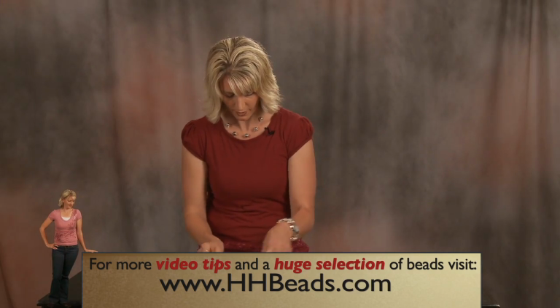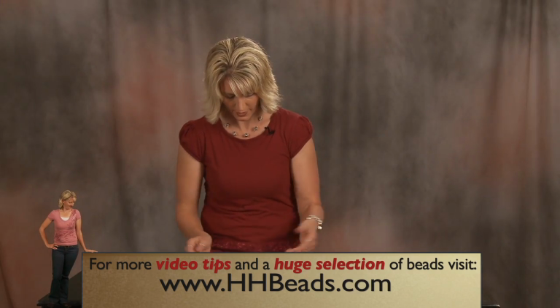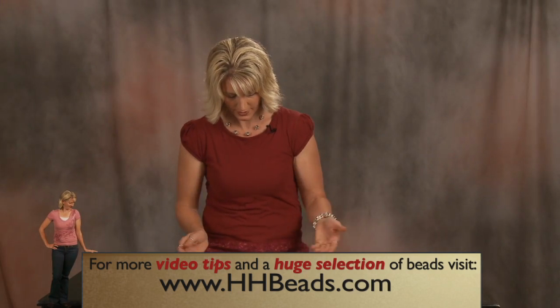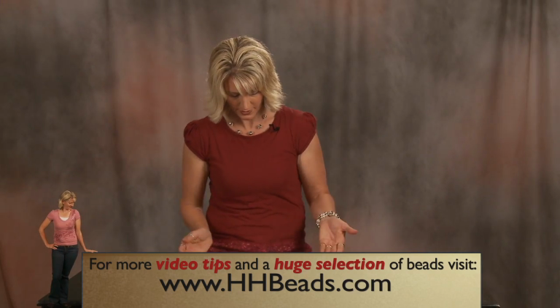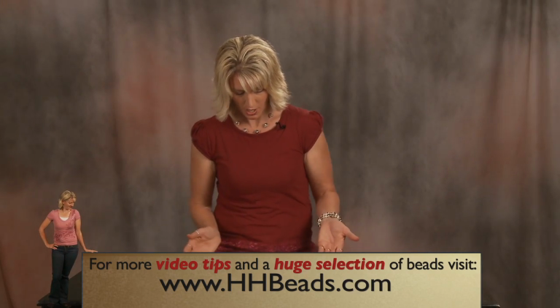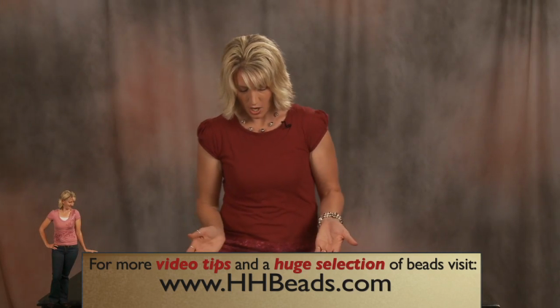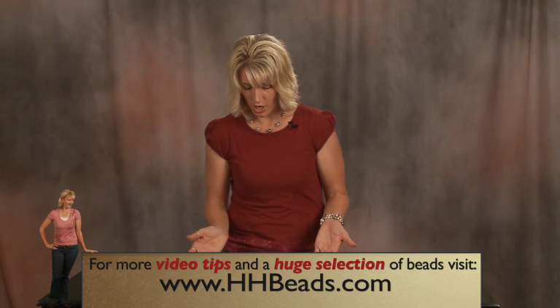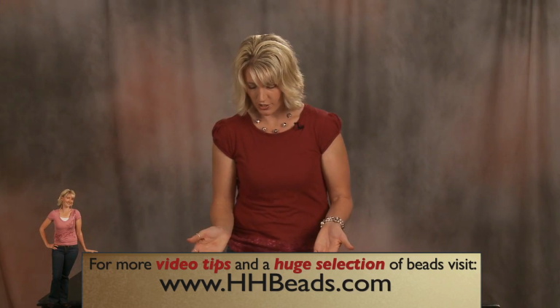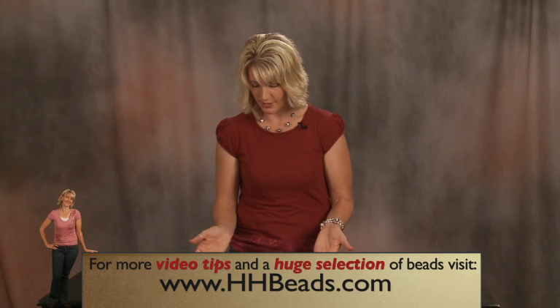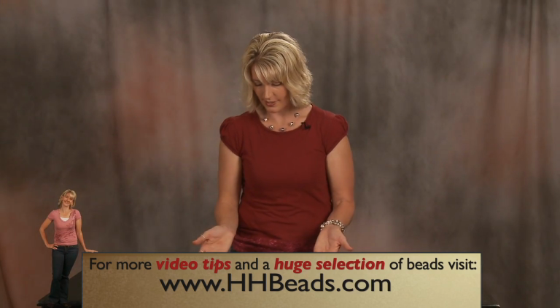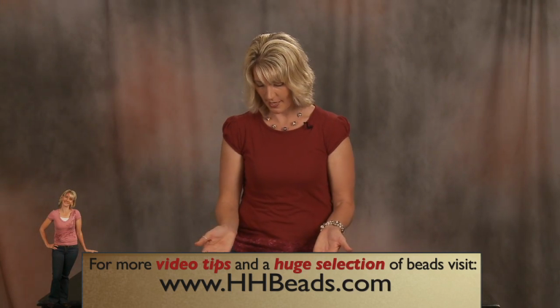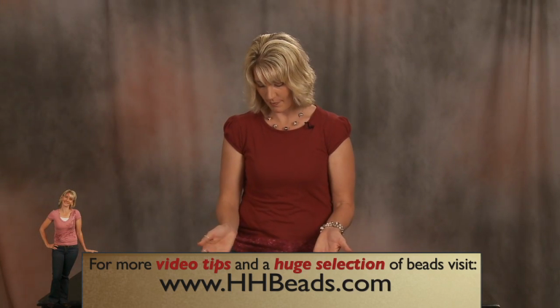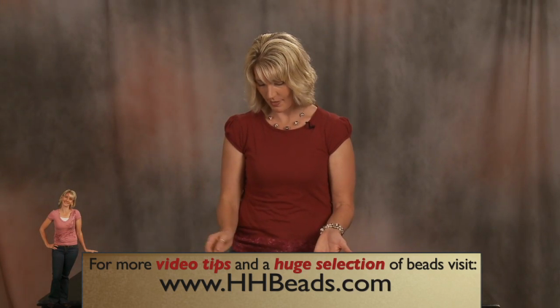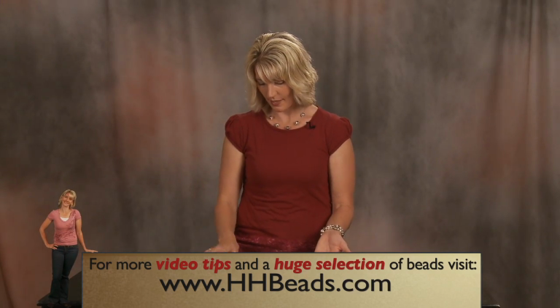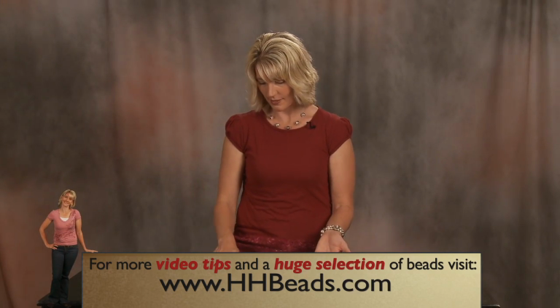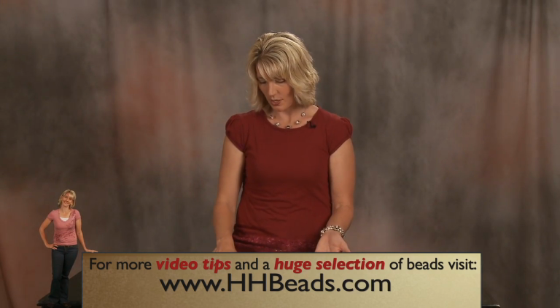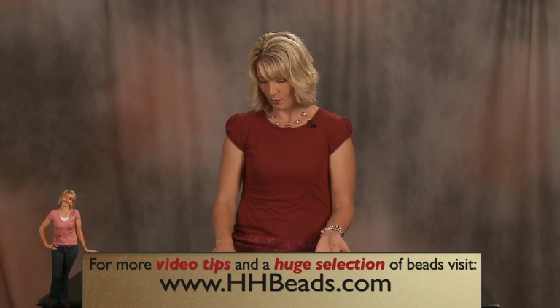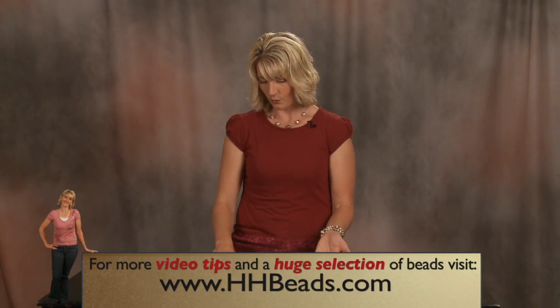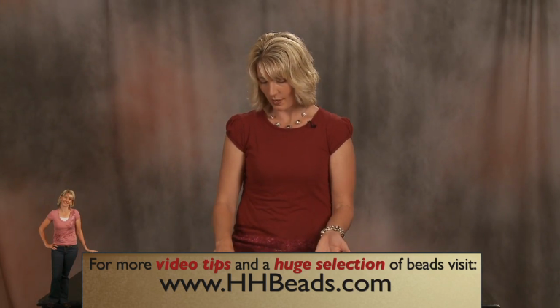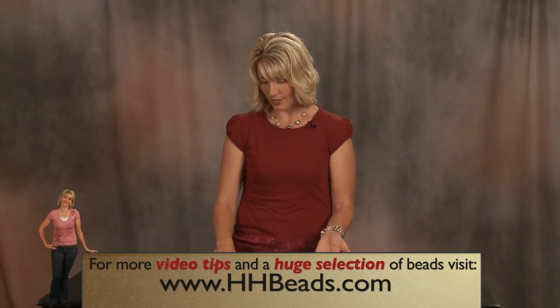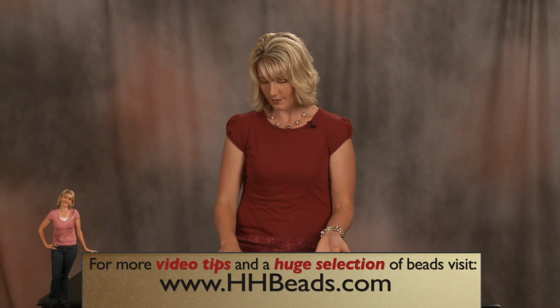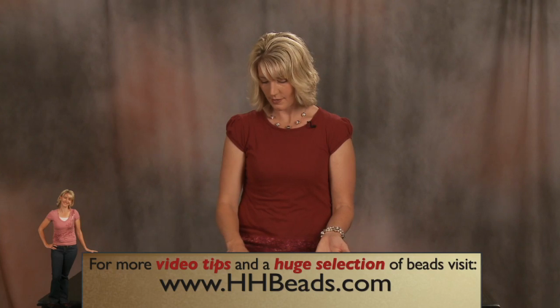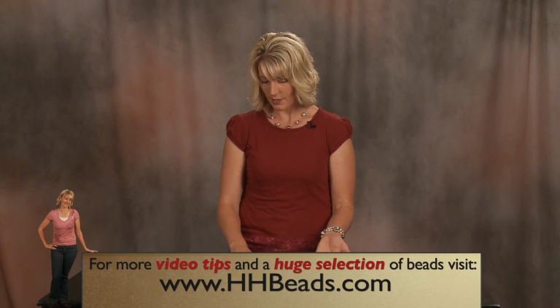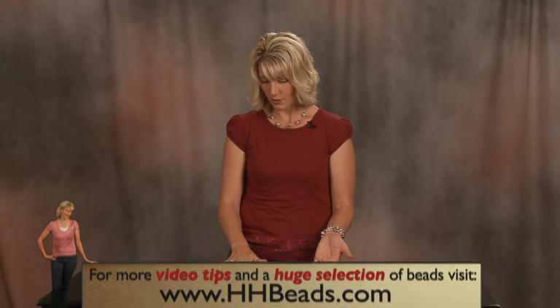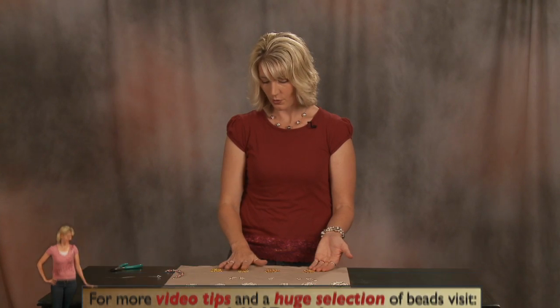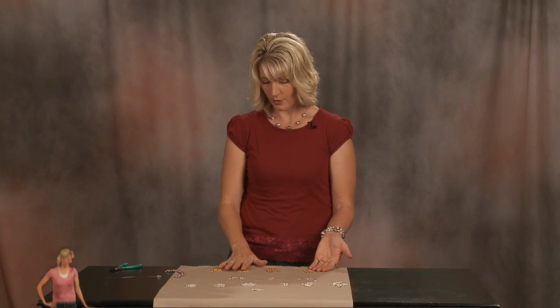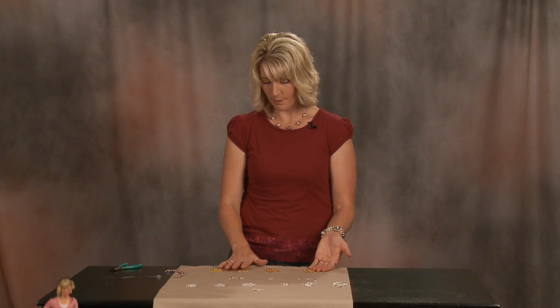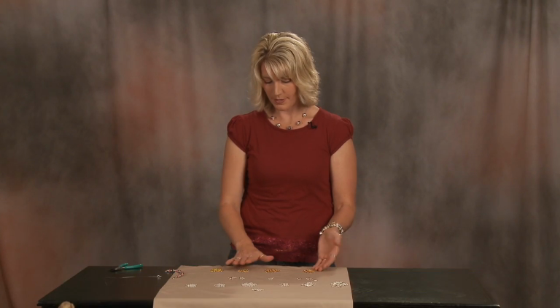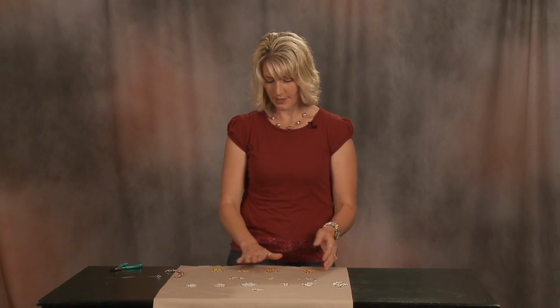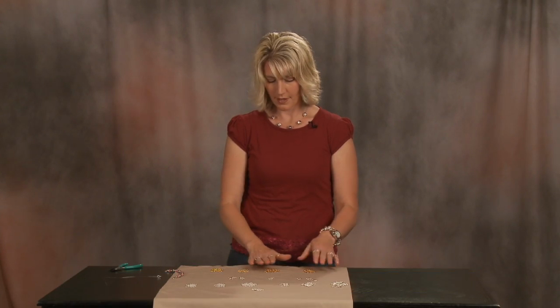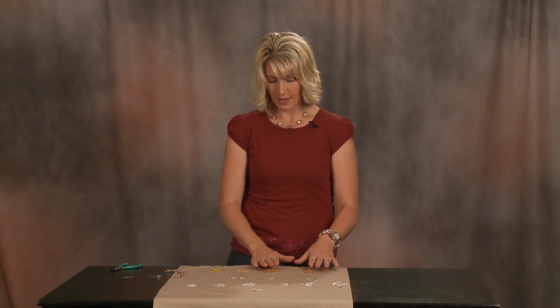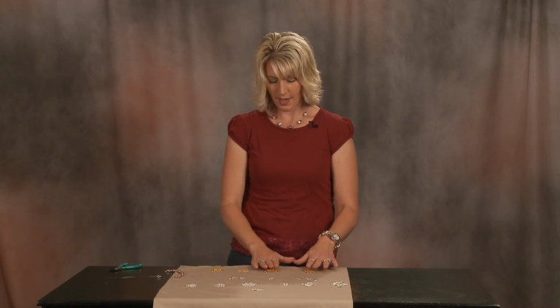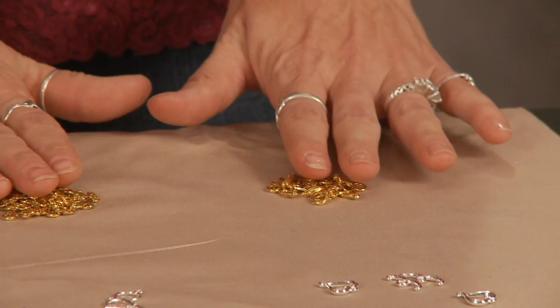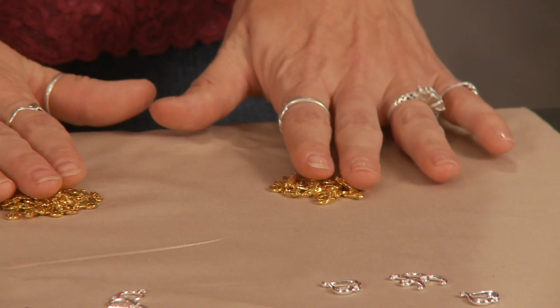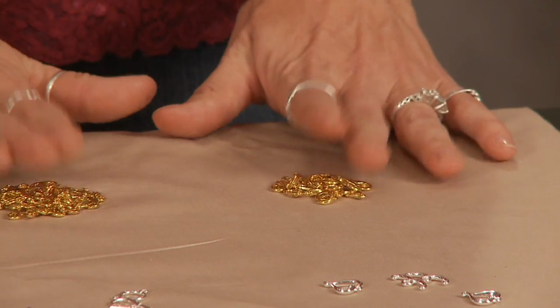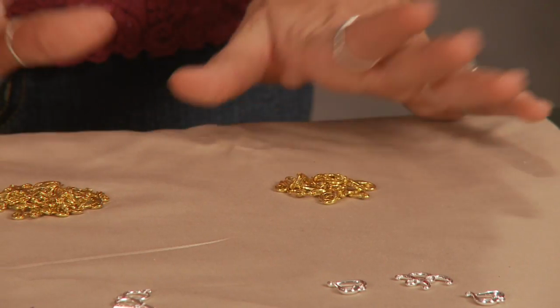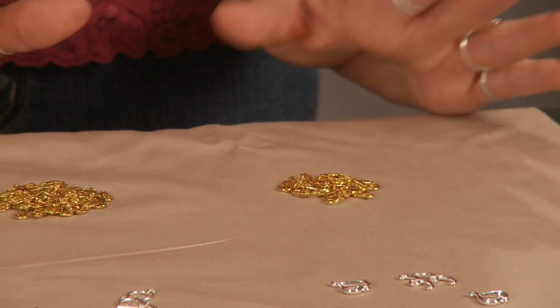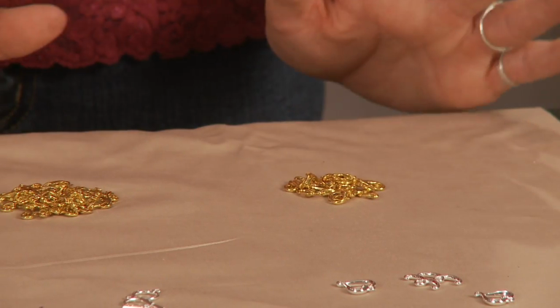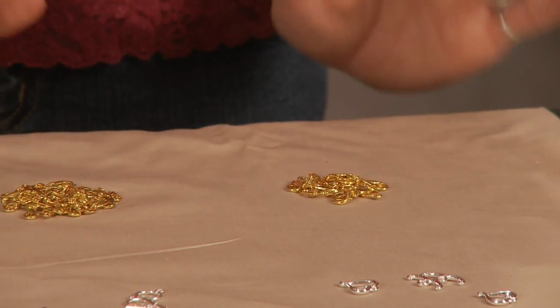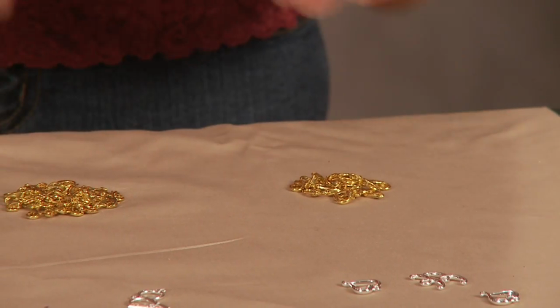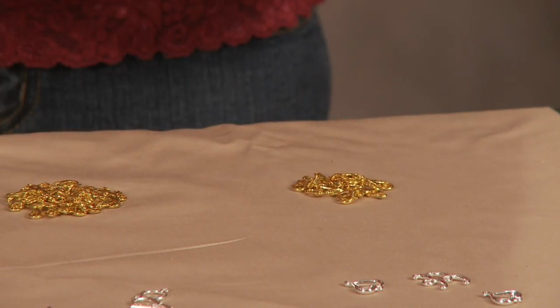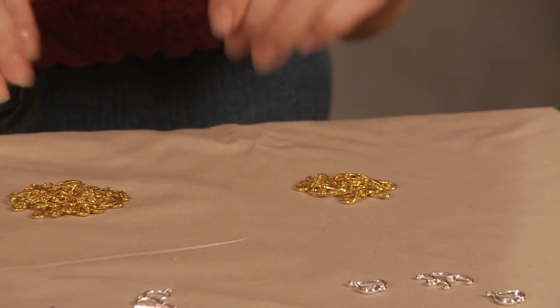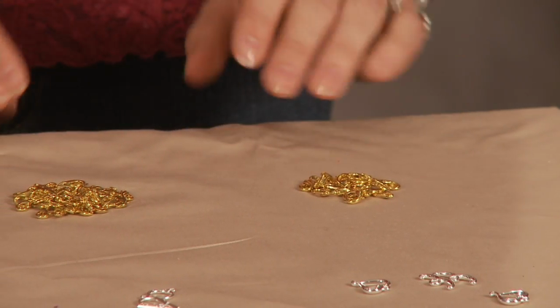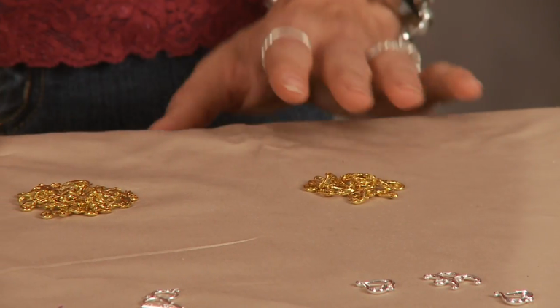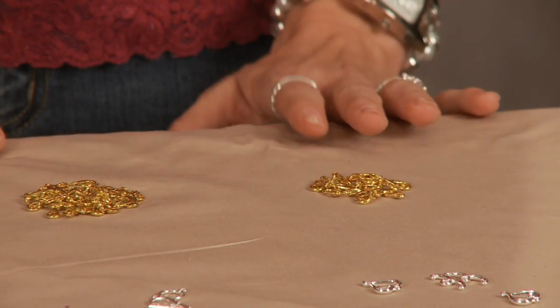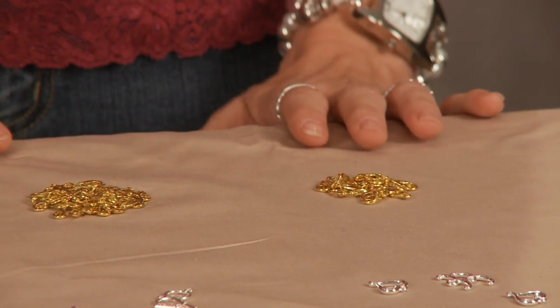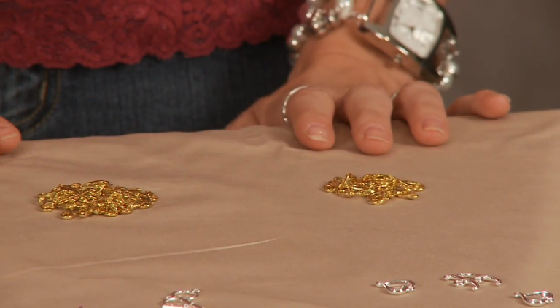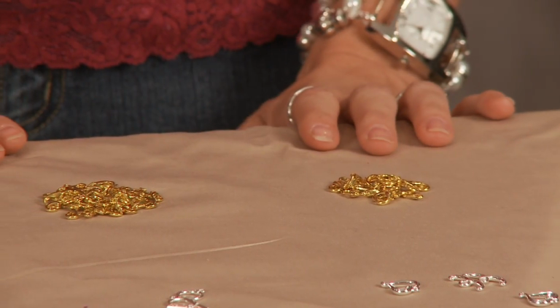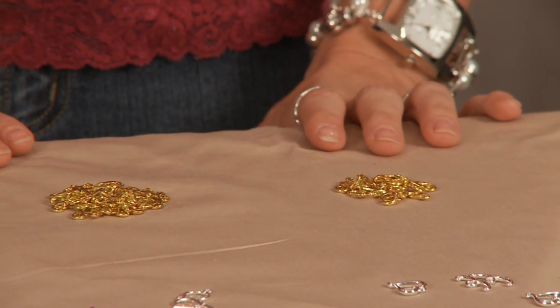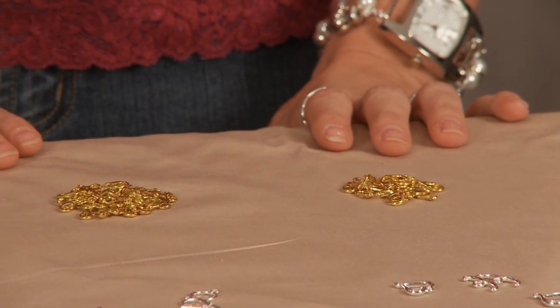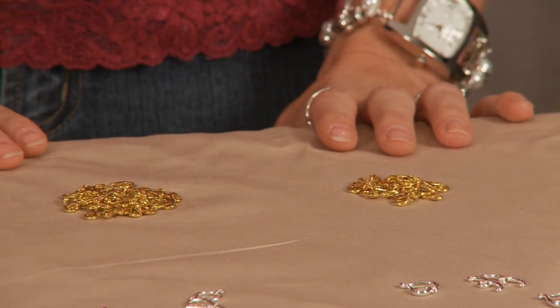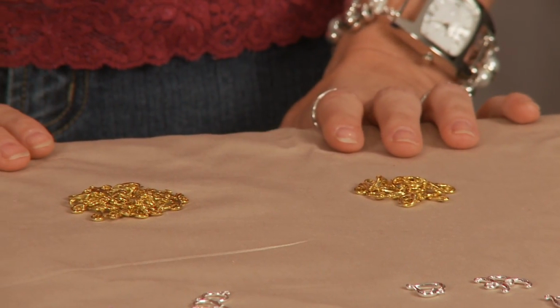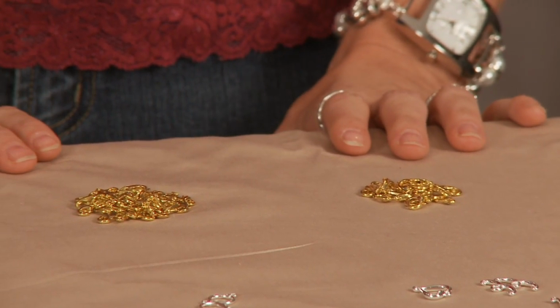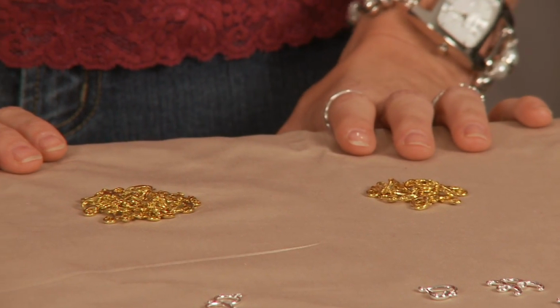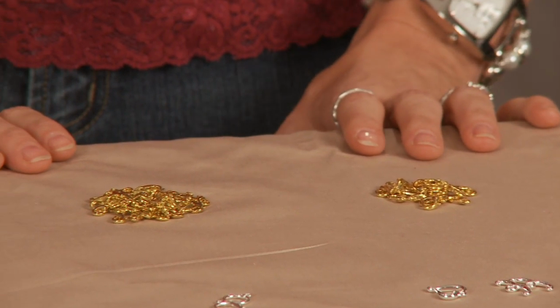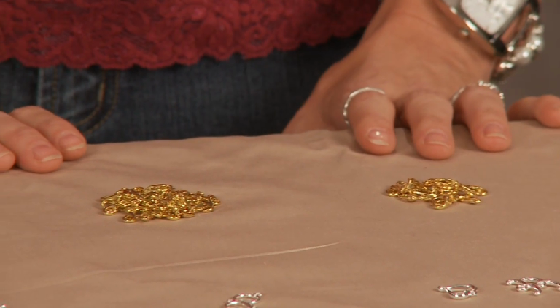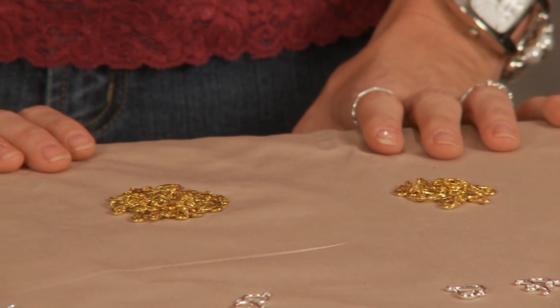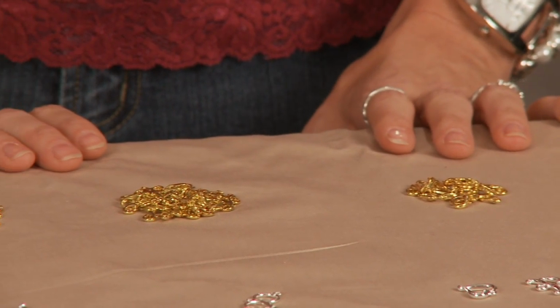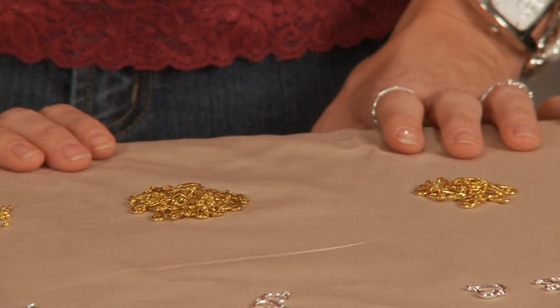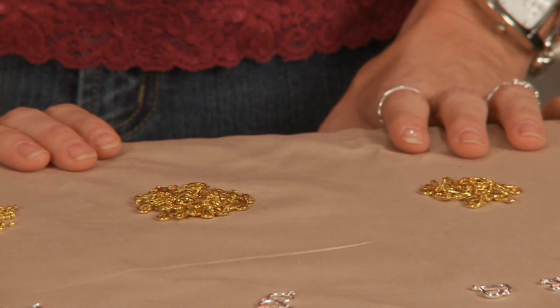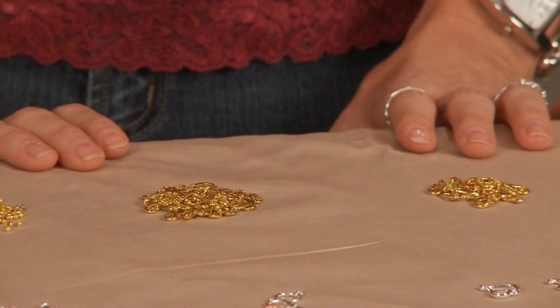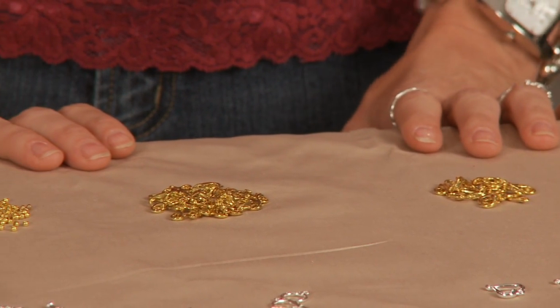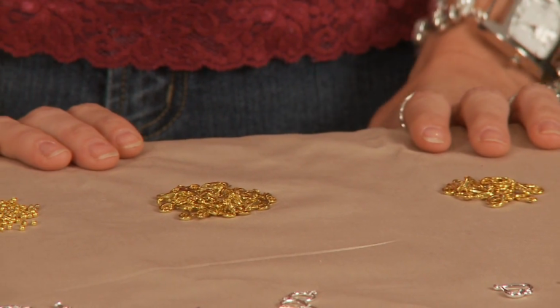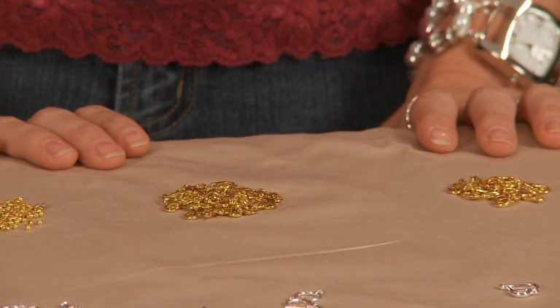These are just the same things — rings, crimps, and clasps — in the gold plated. And that's how you use findings.